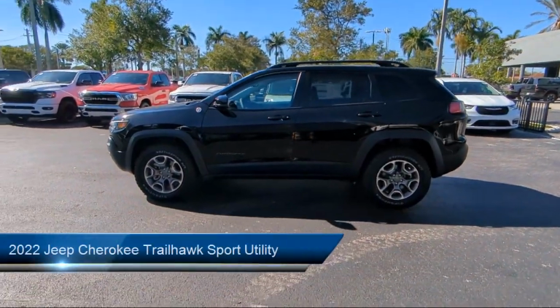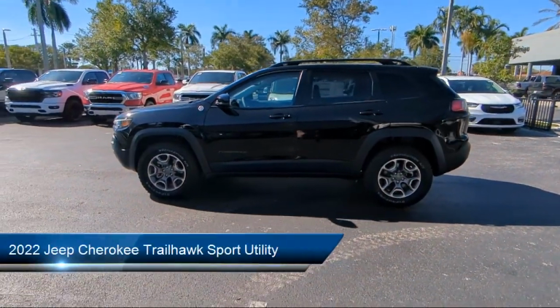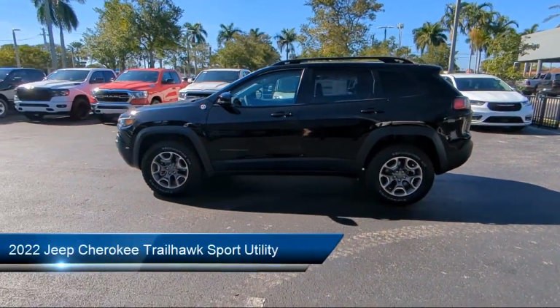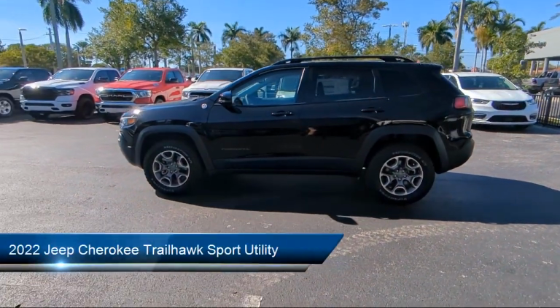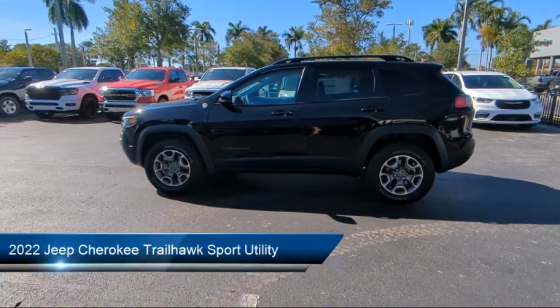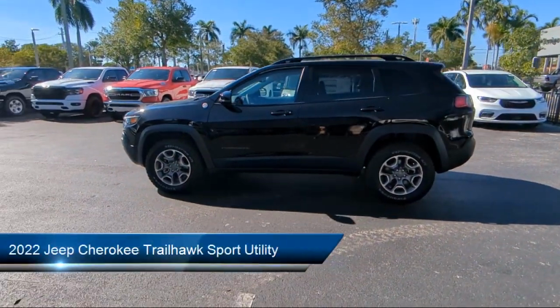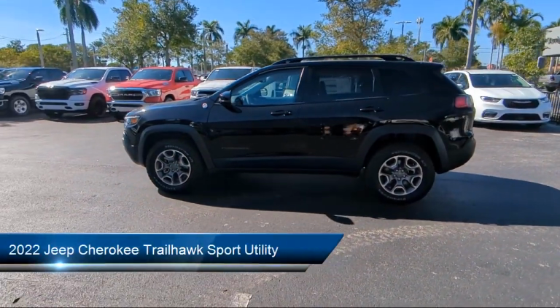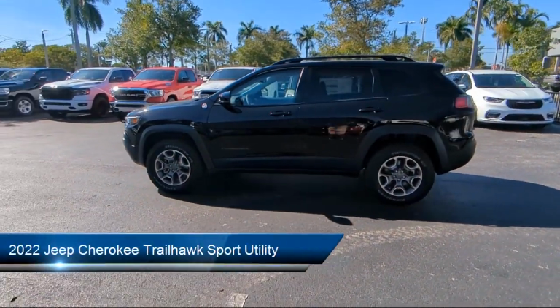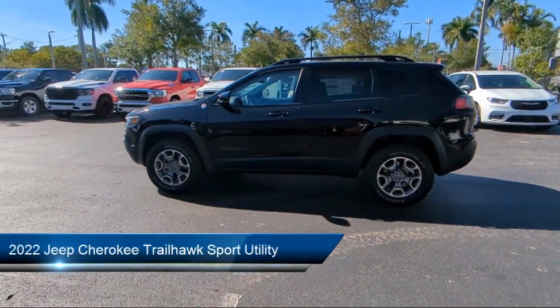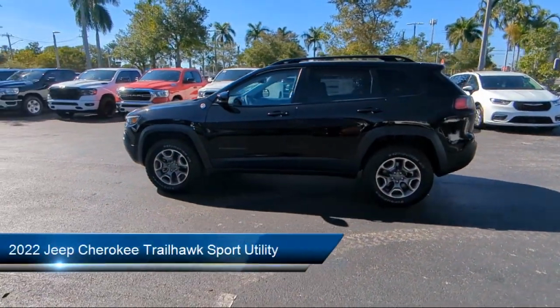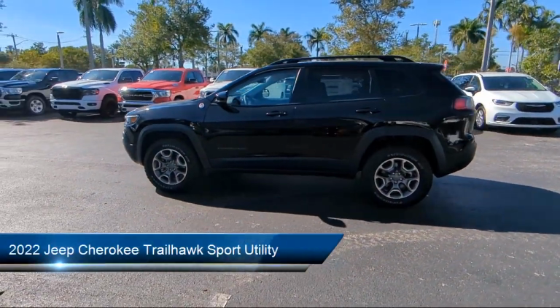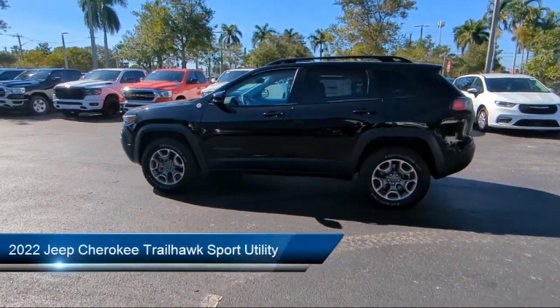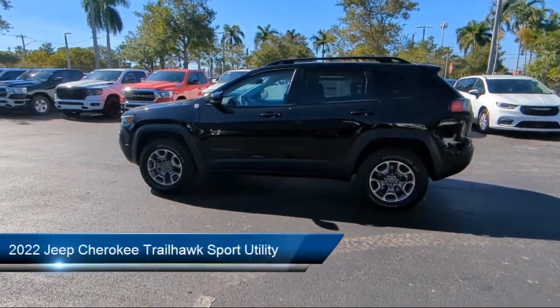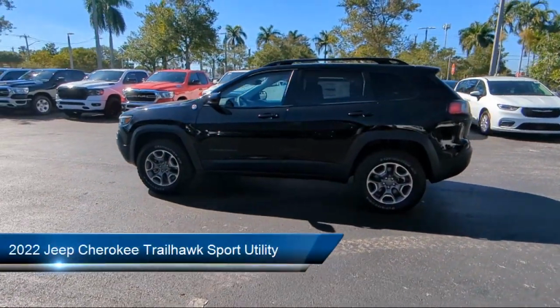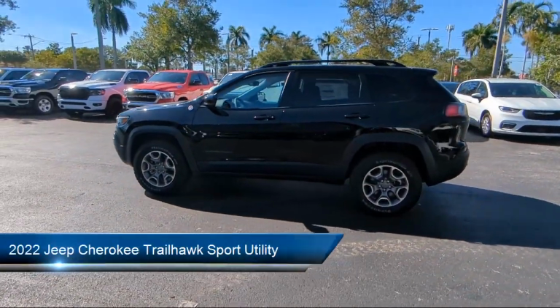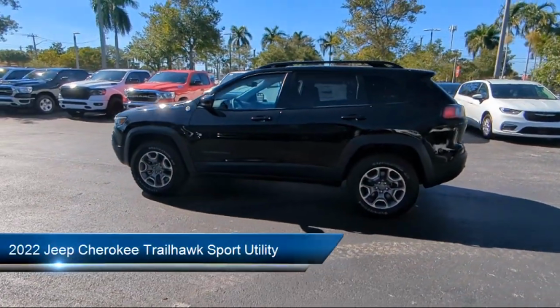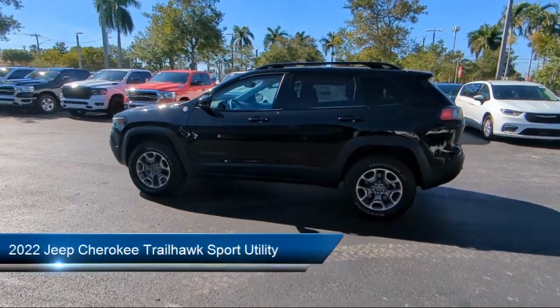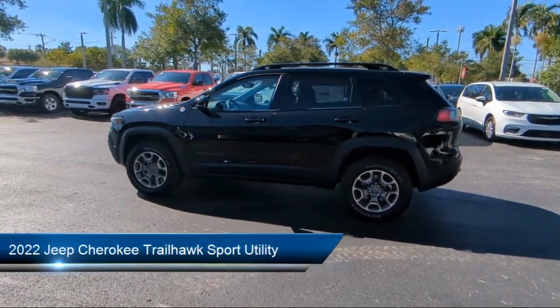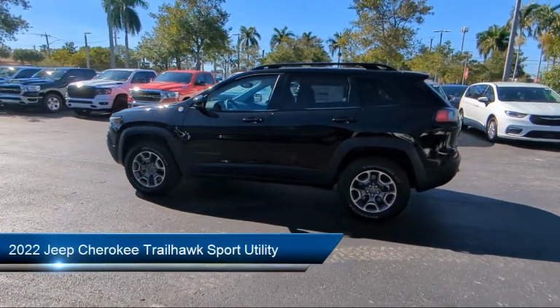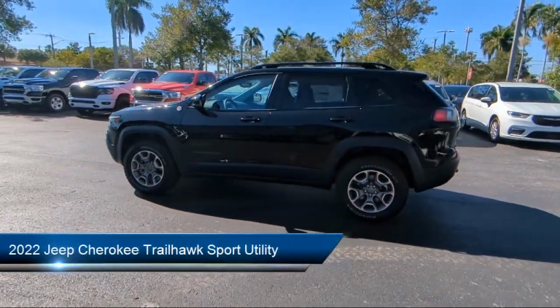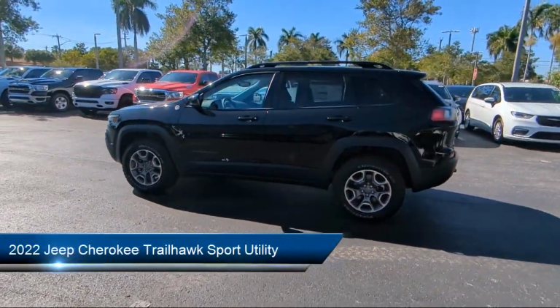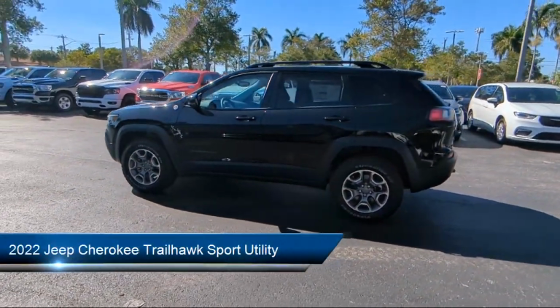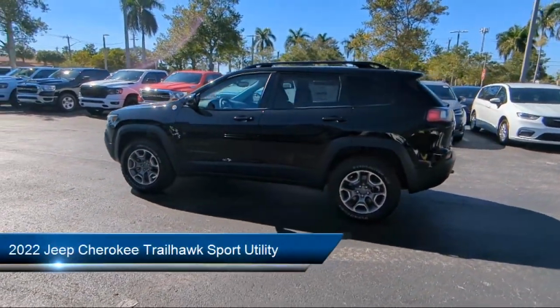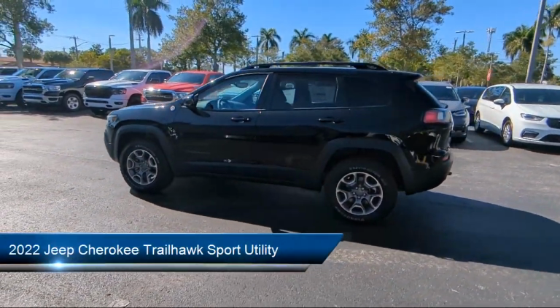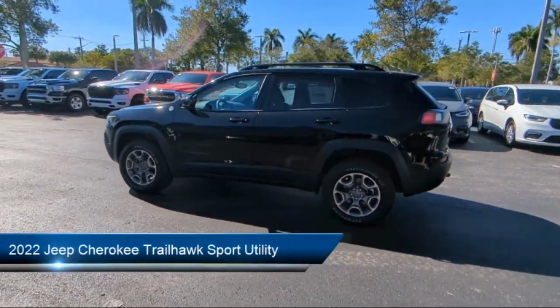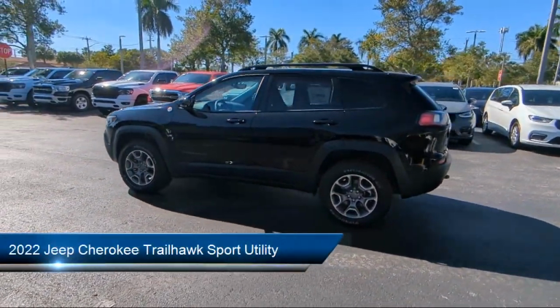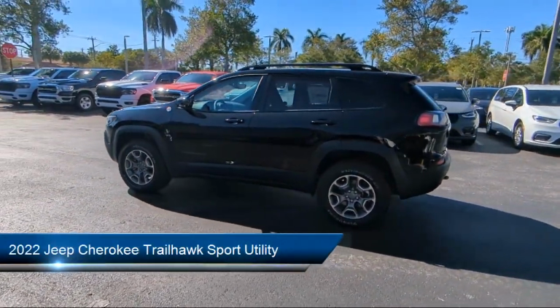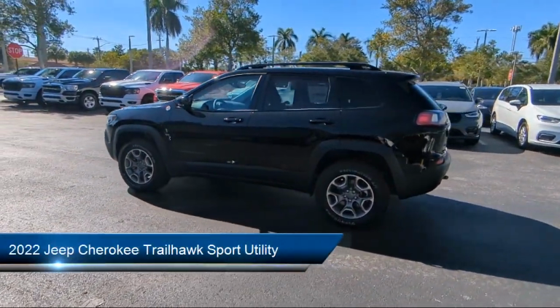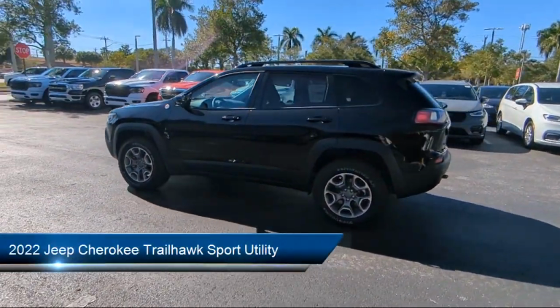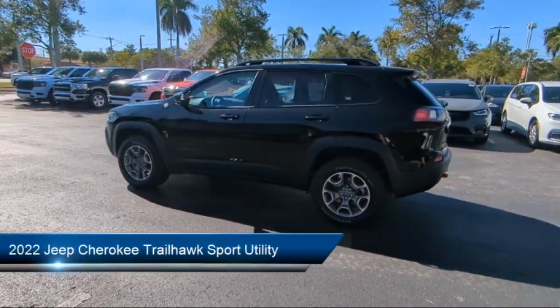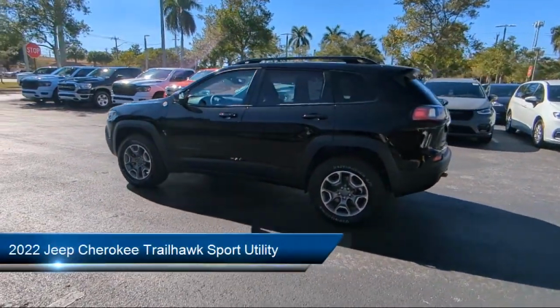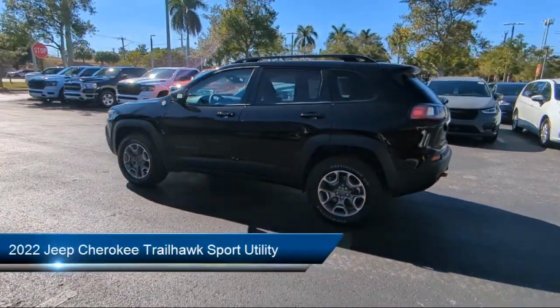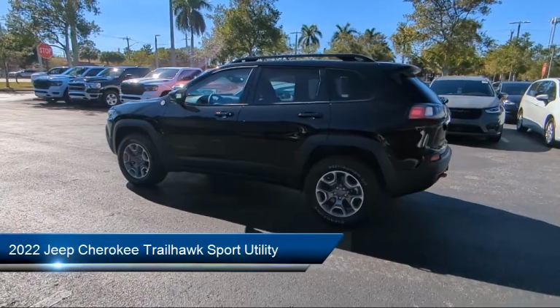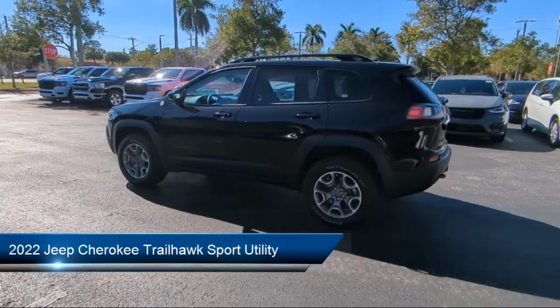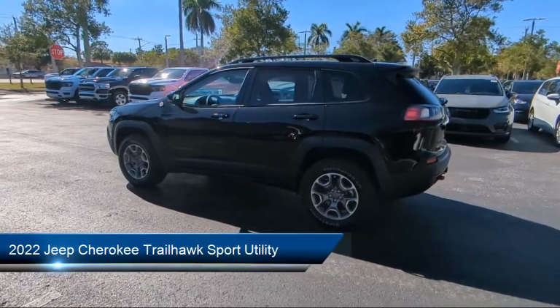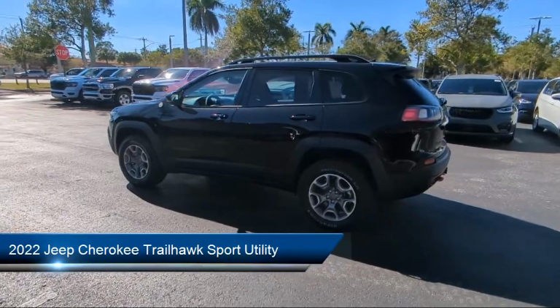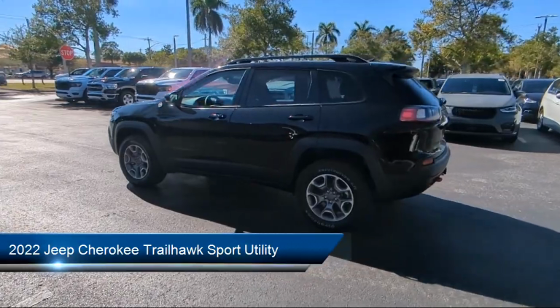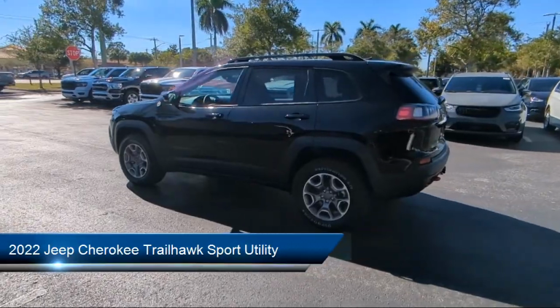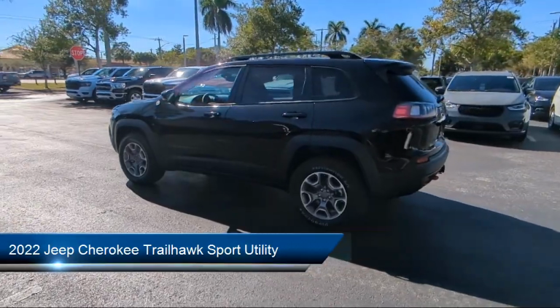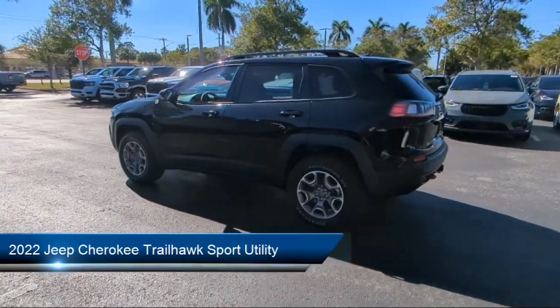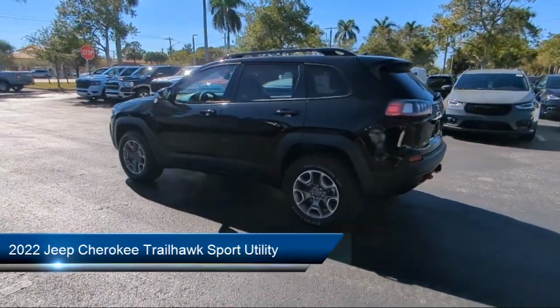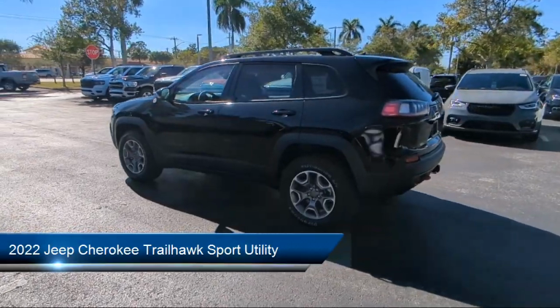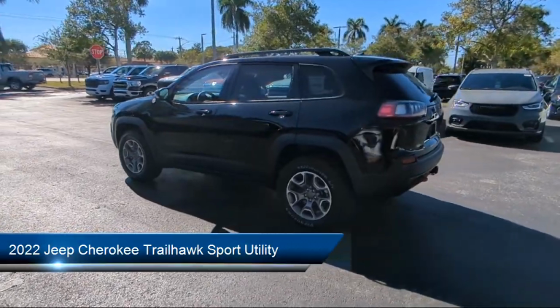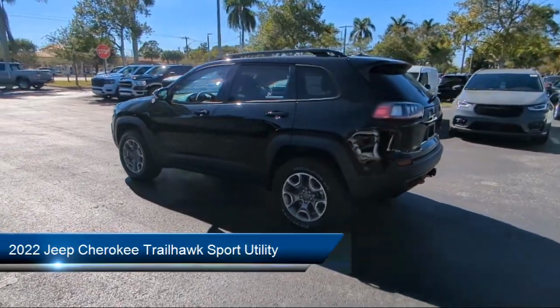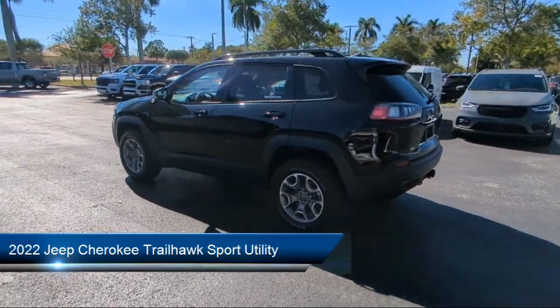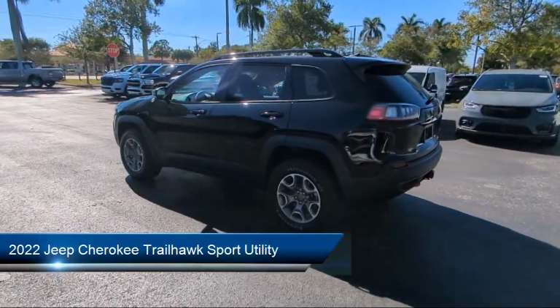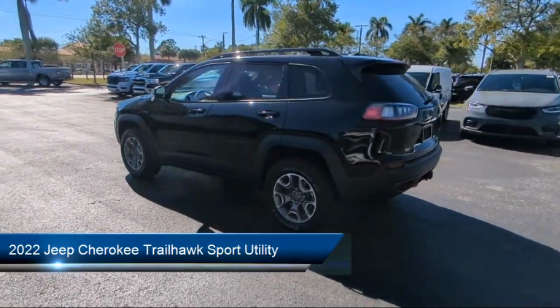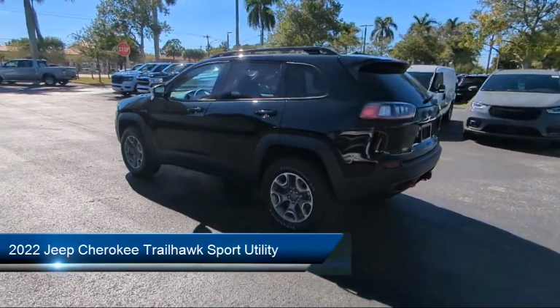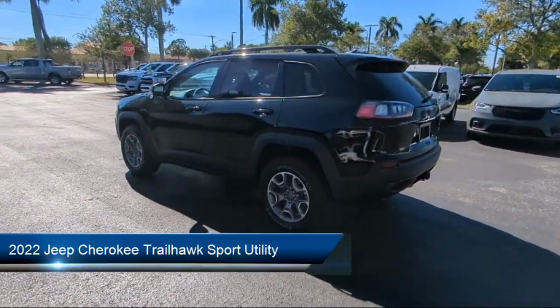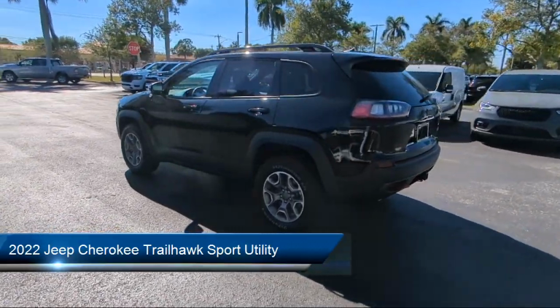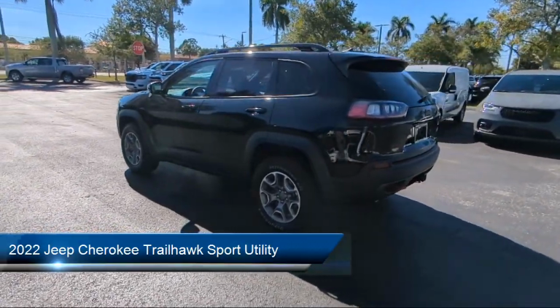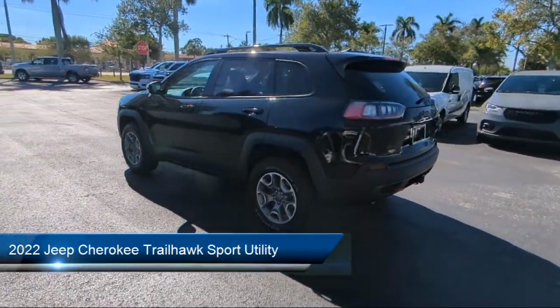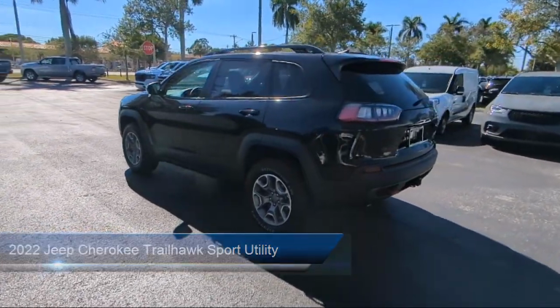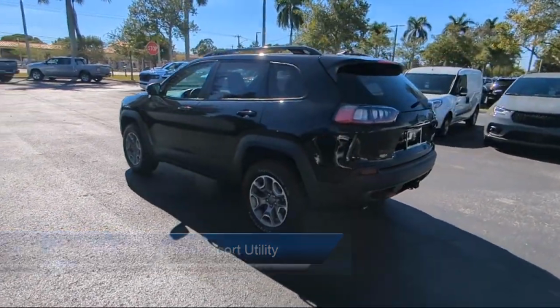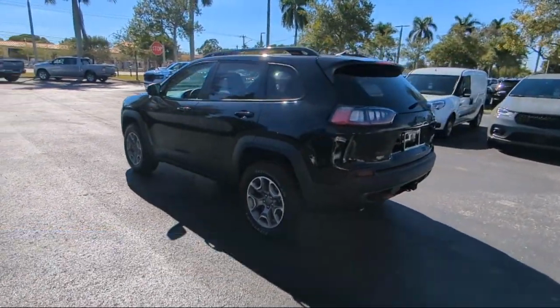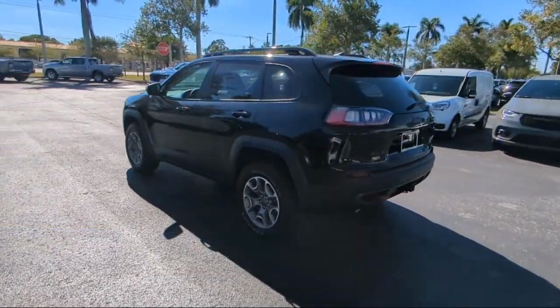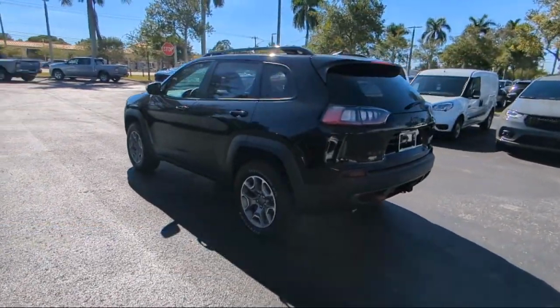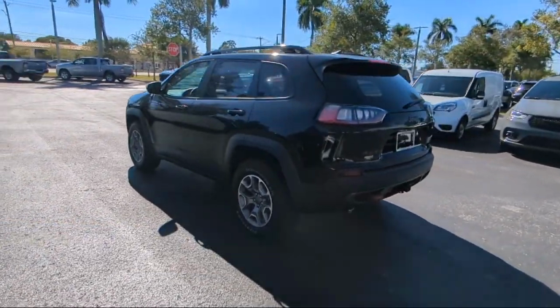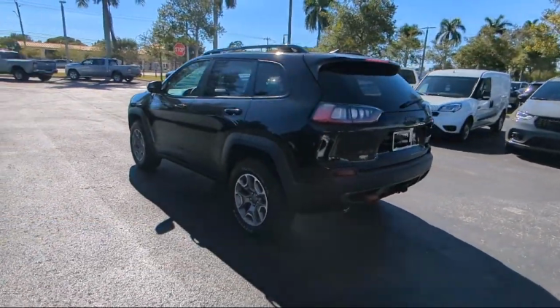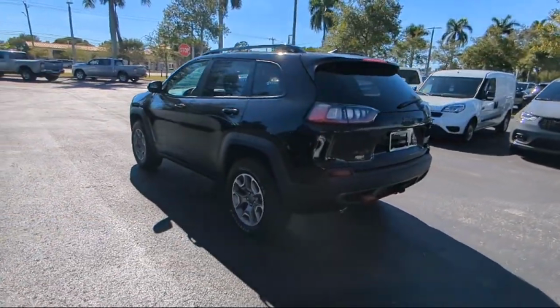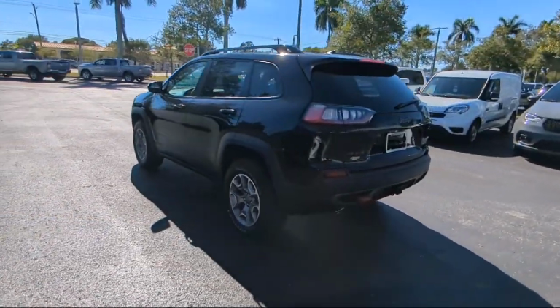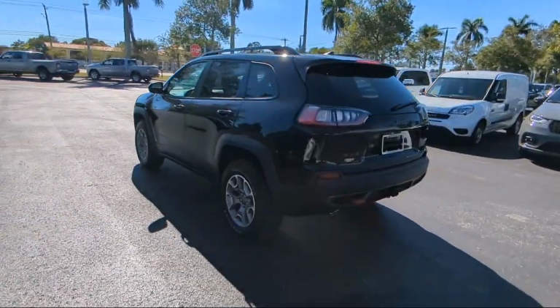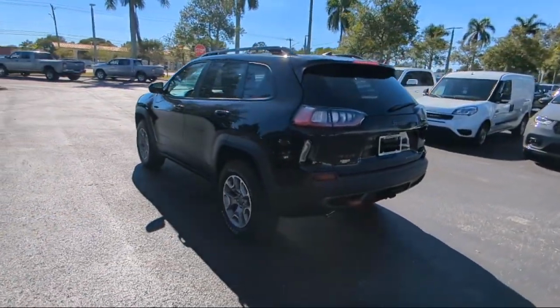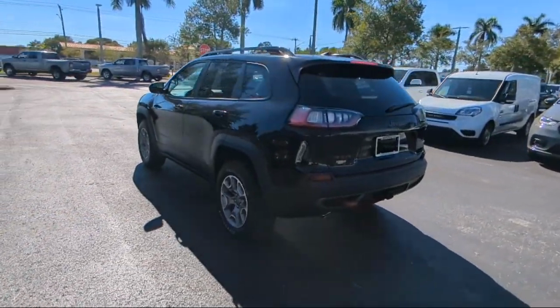It comes equipped with Apple CarPlay and Android Auto, heated front seats, and an off-road suspension package.